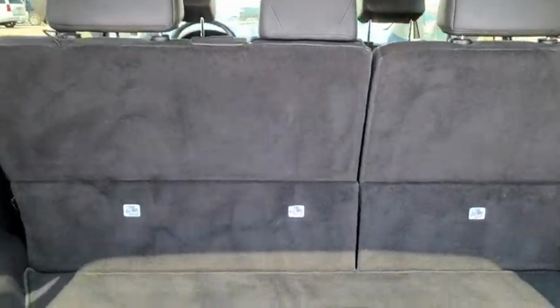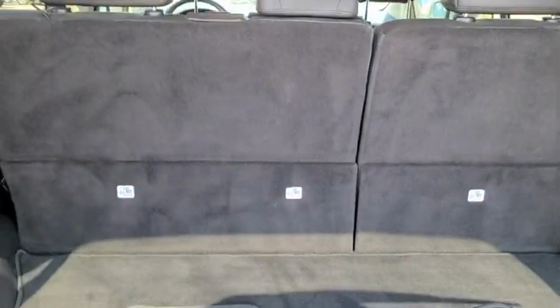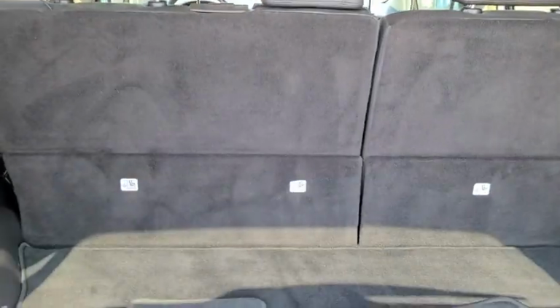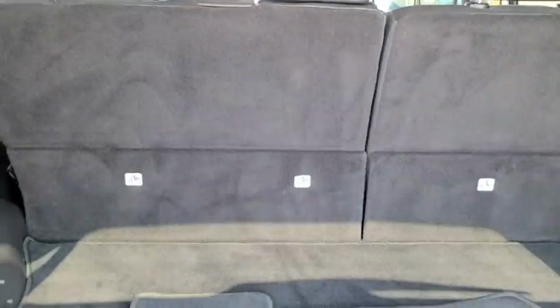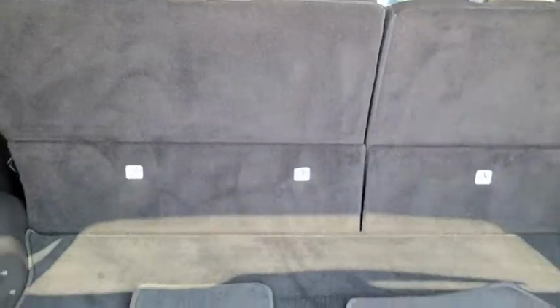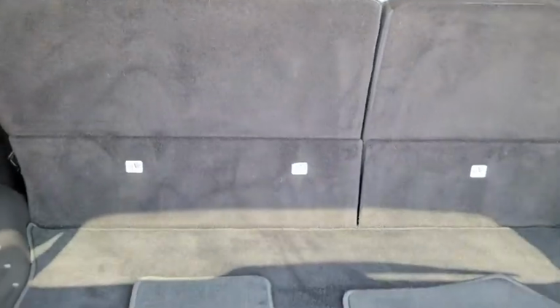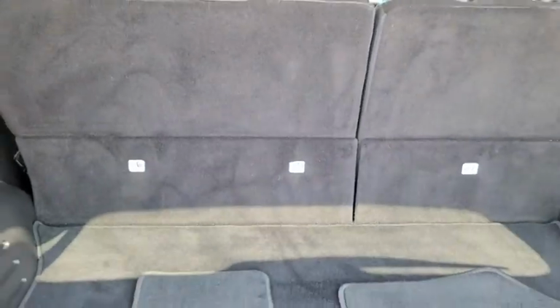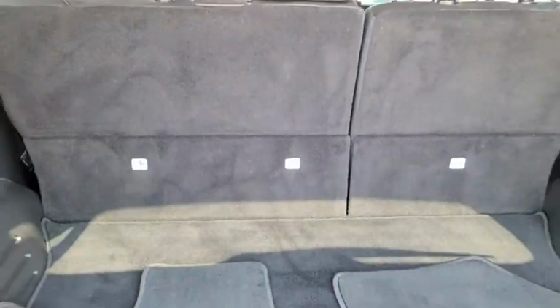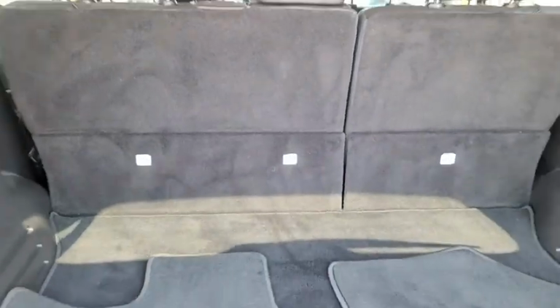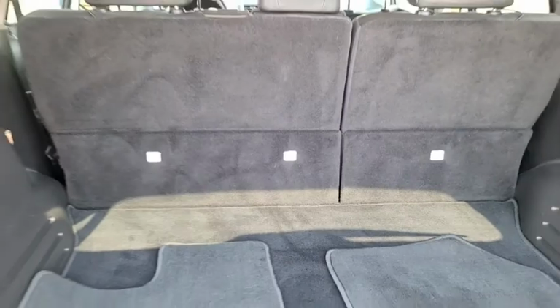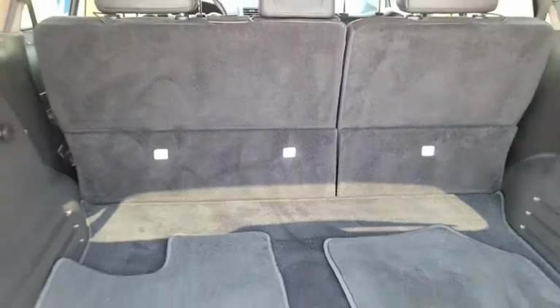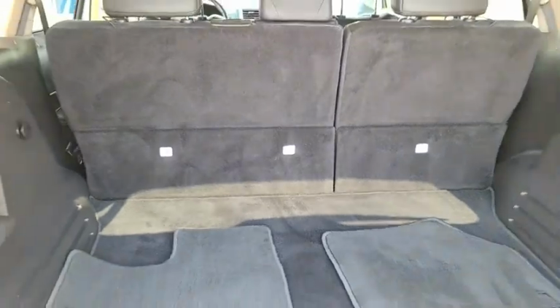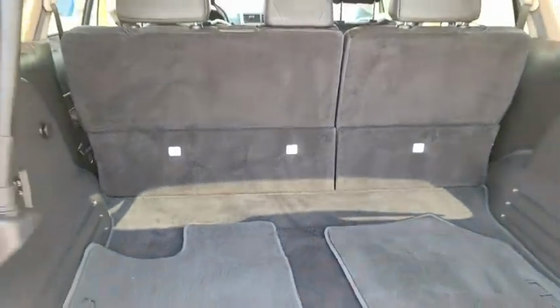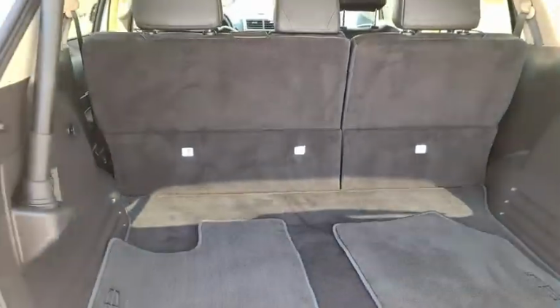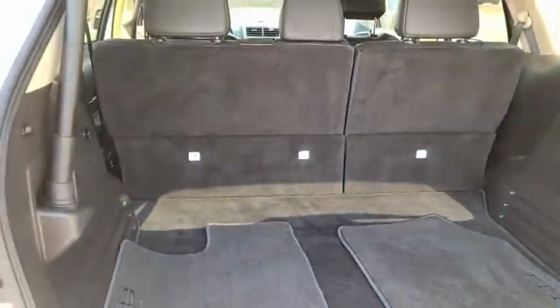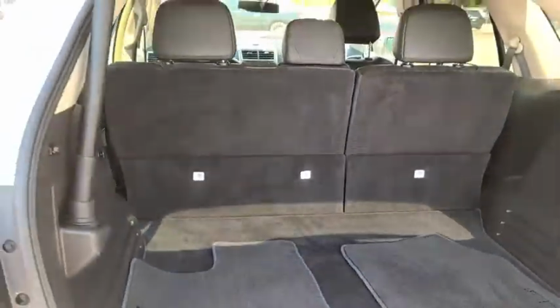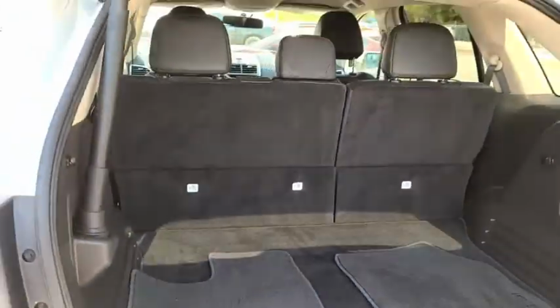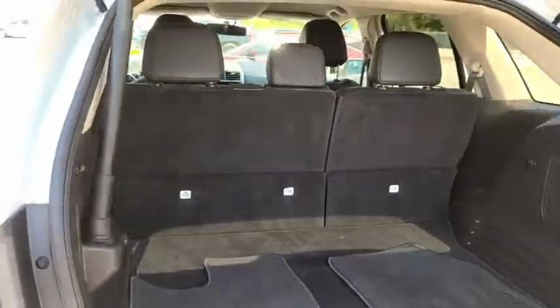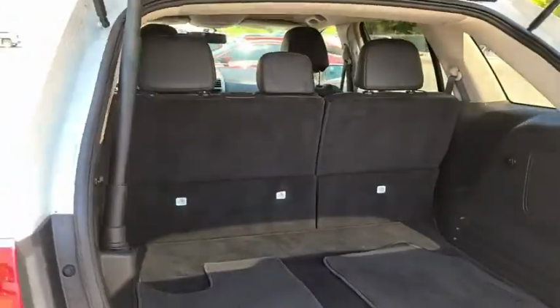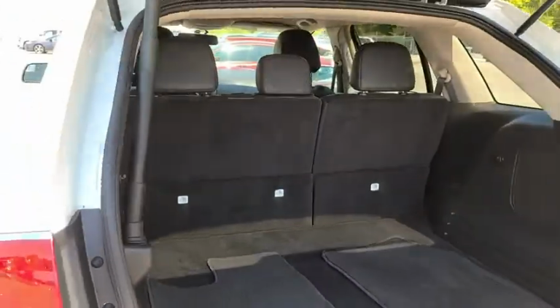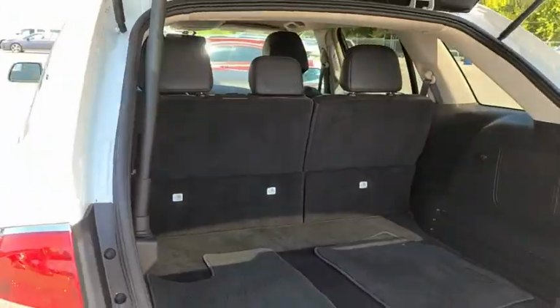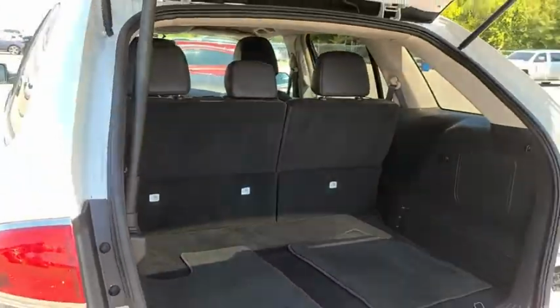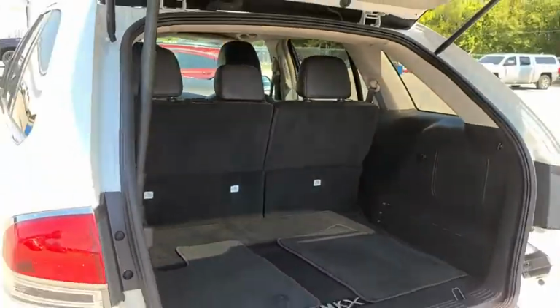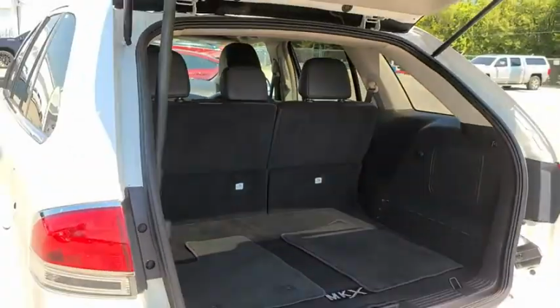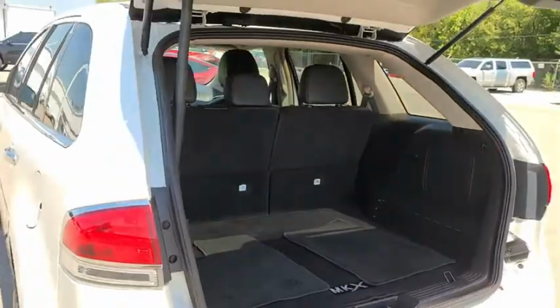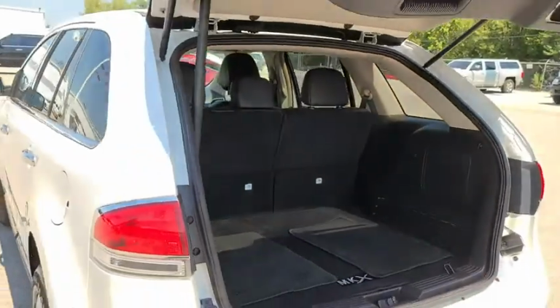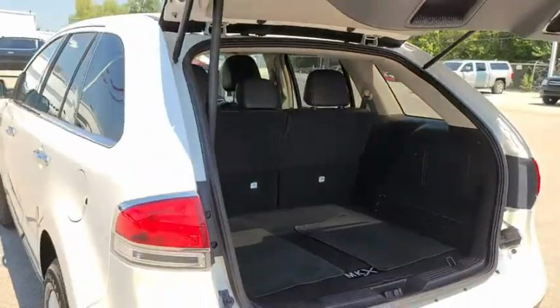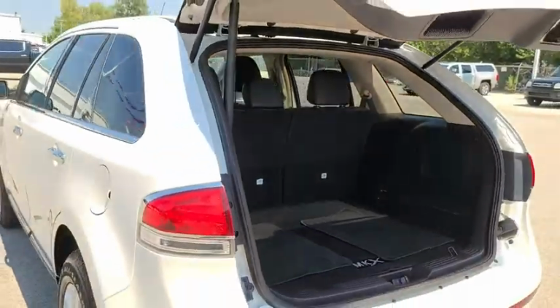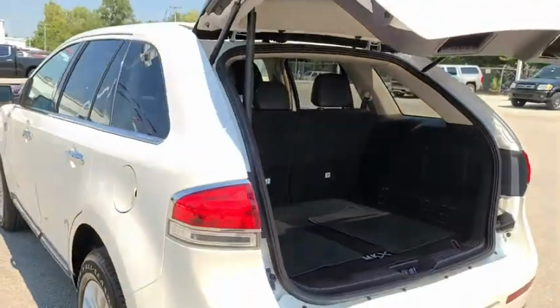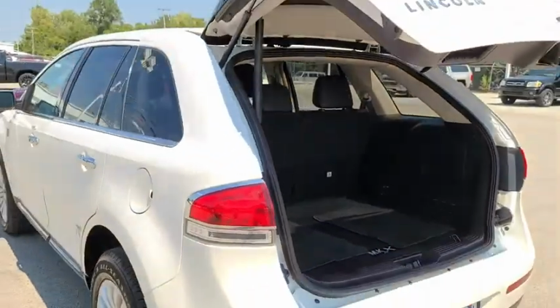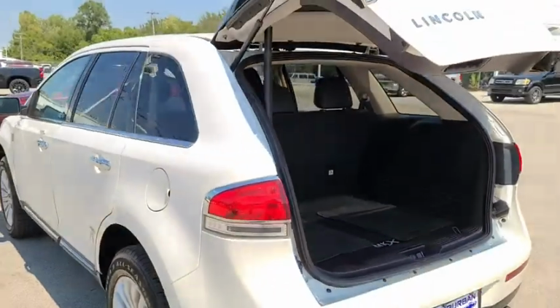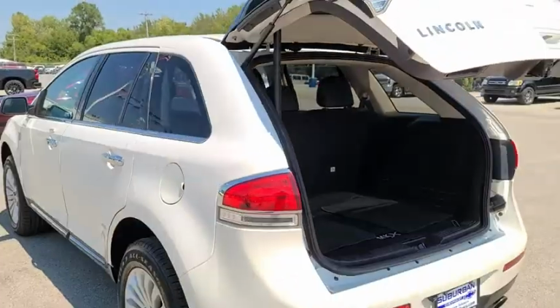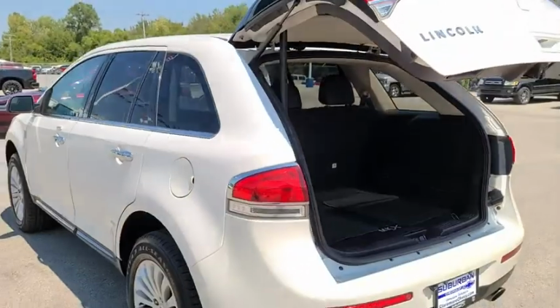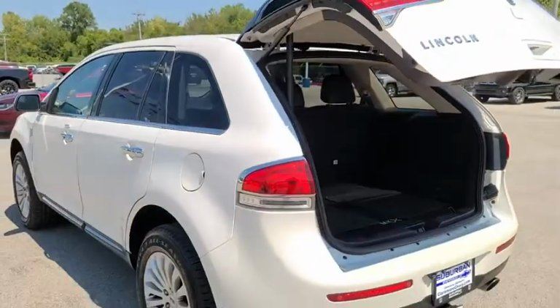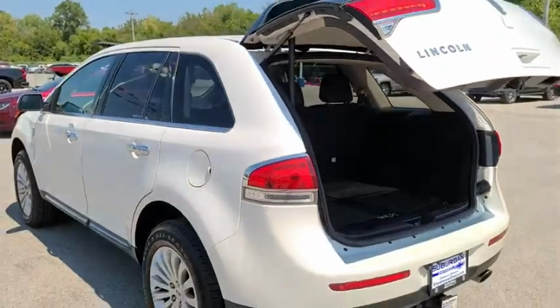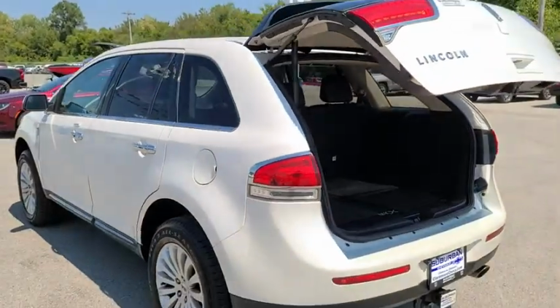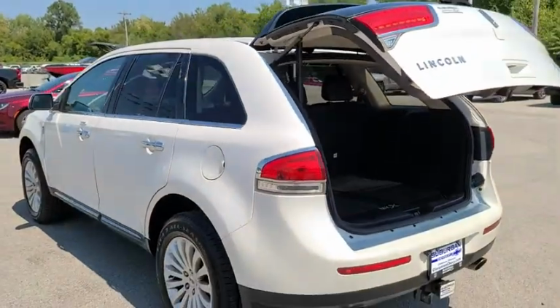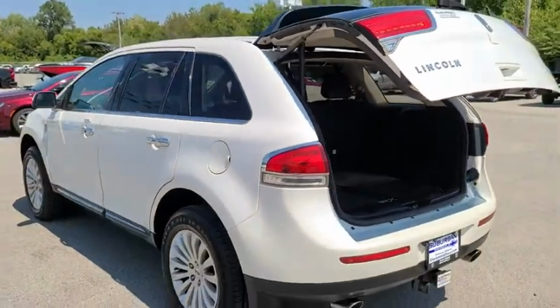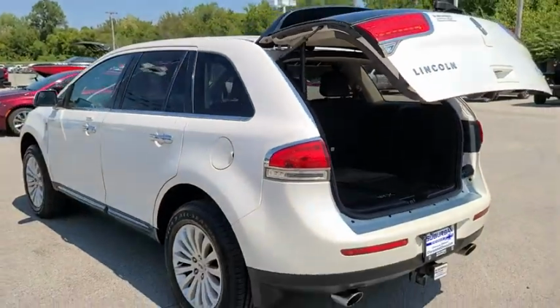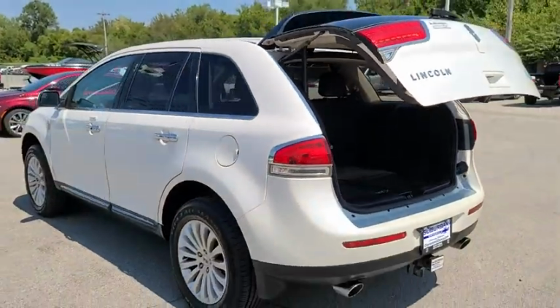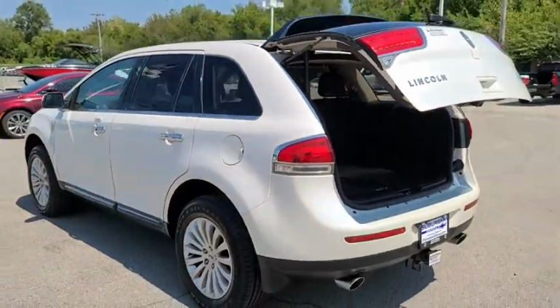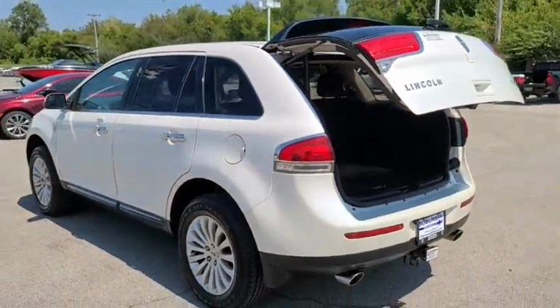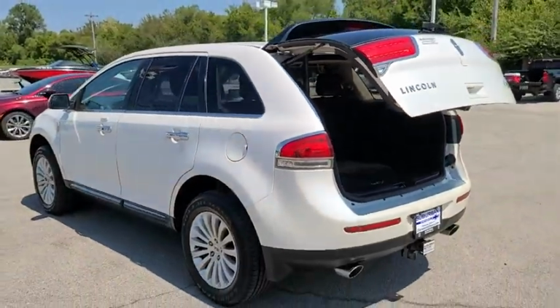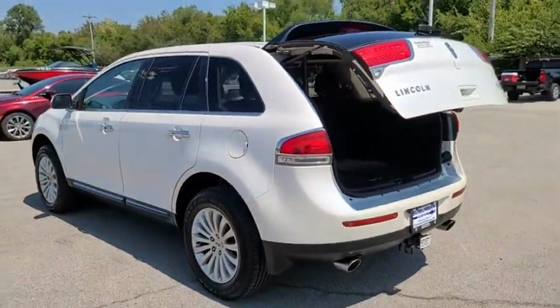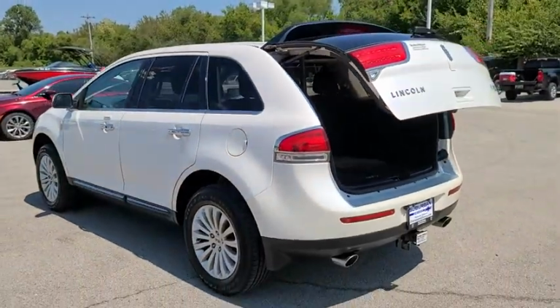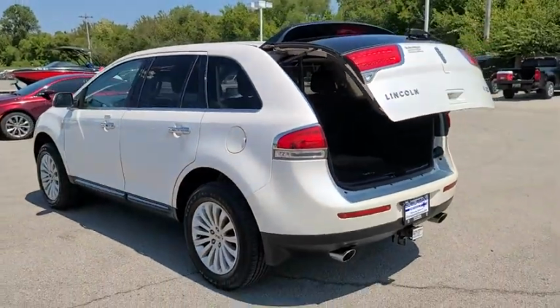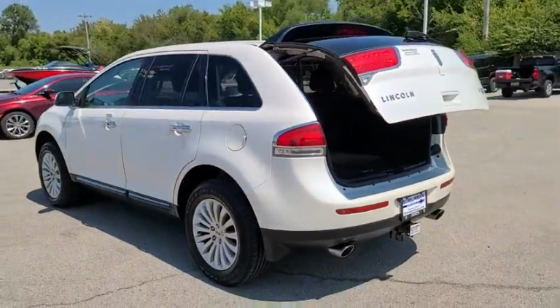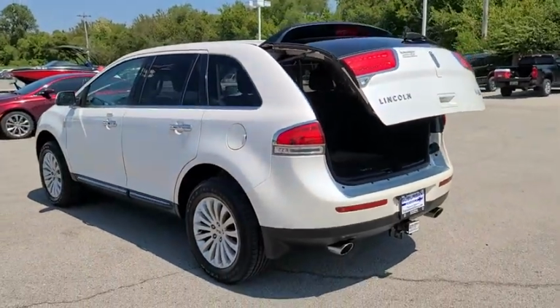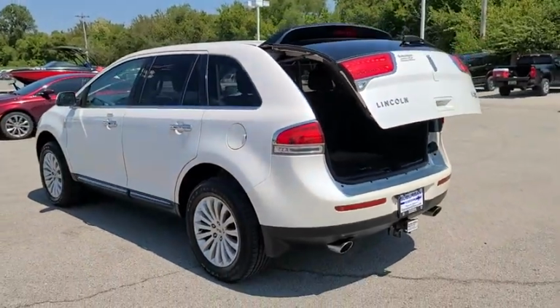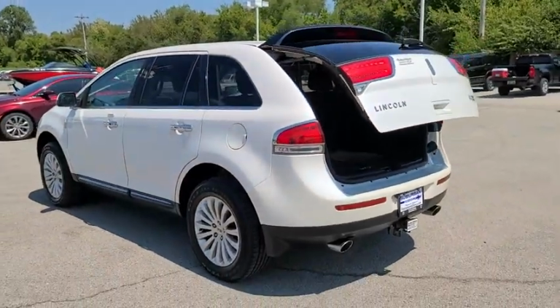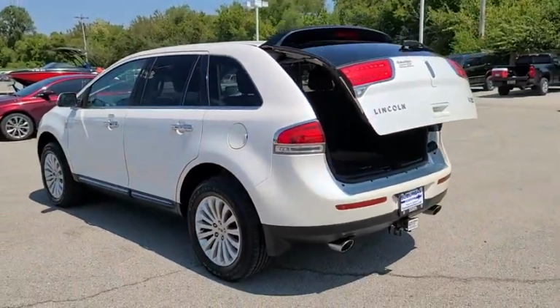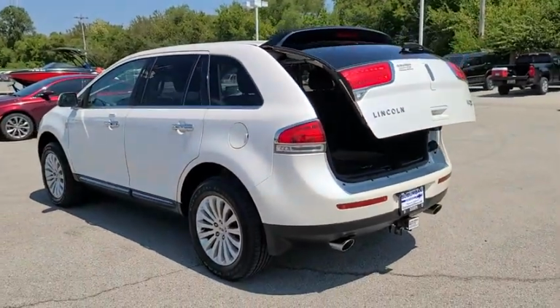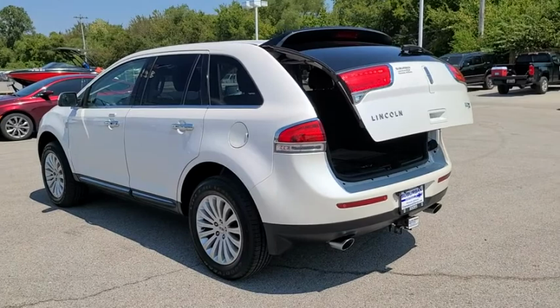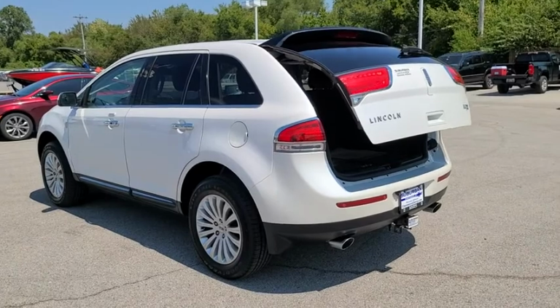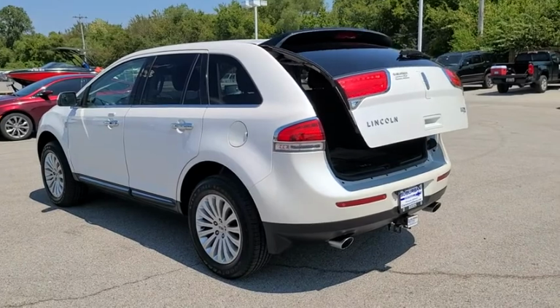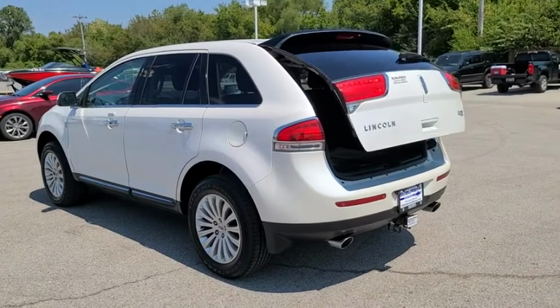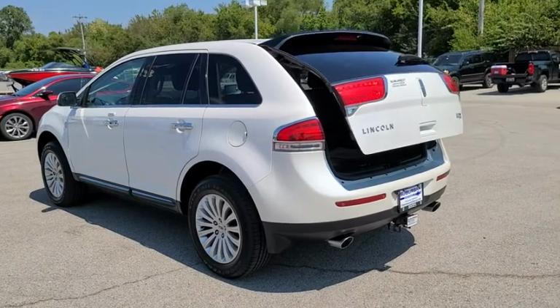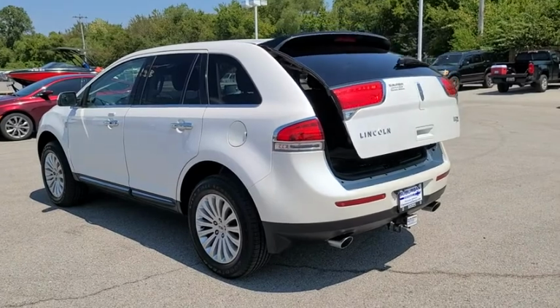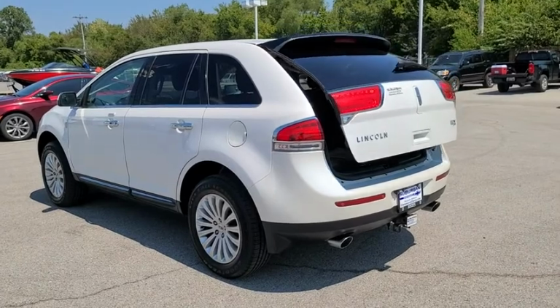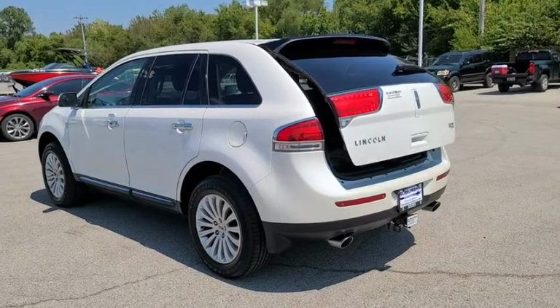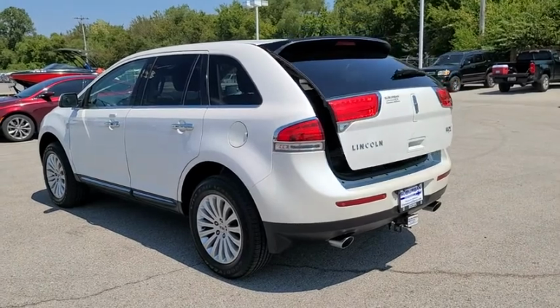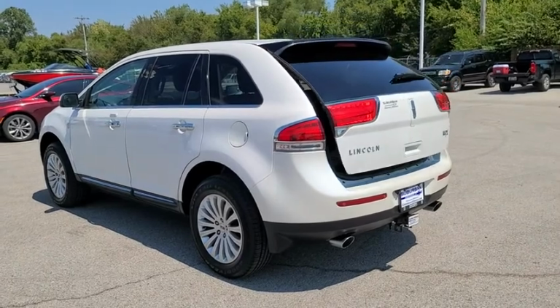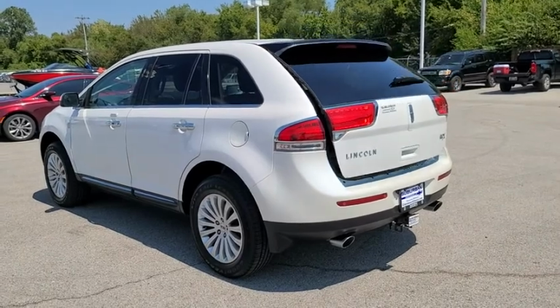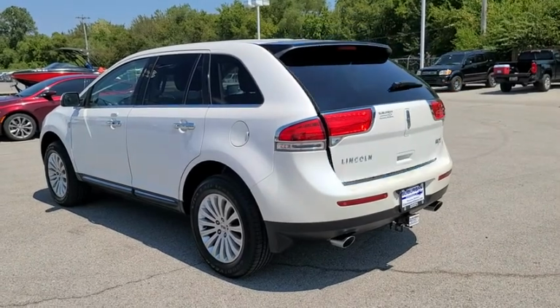Leather wrapped steering wheel. Bluetooth. Adjustable steering wheel. Power steering. Four wheel disc brakes. Floor mats. Keyless start.